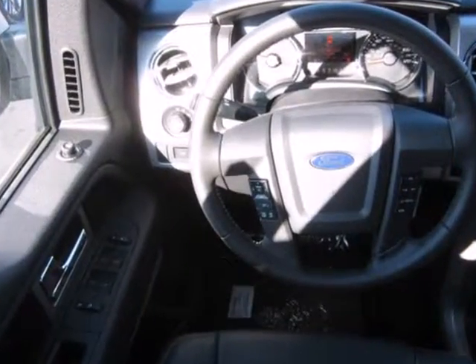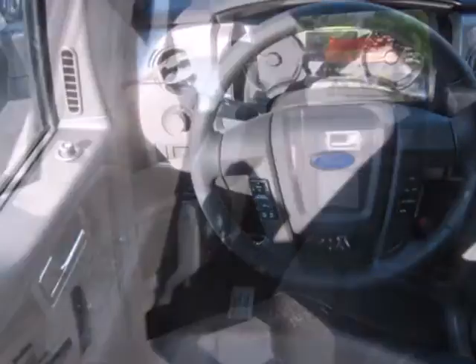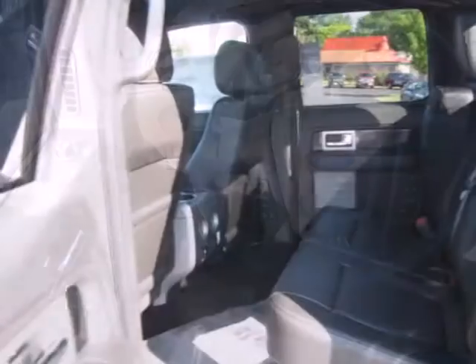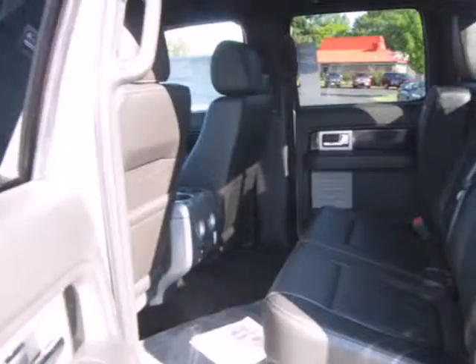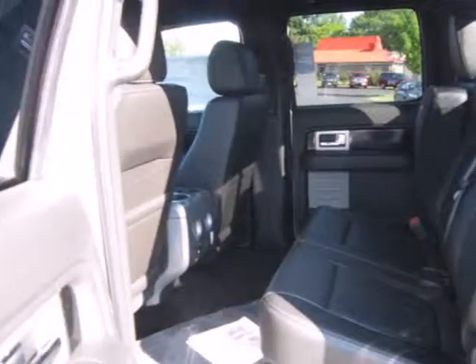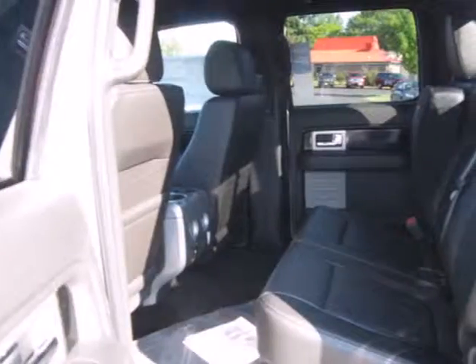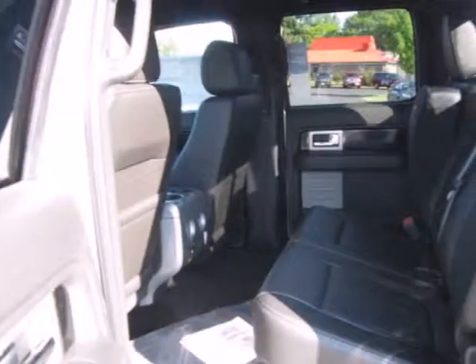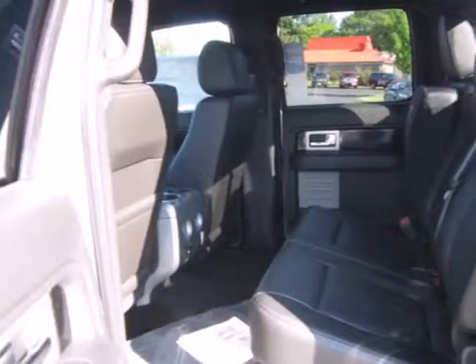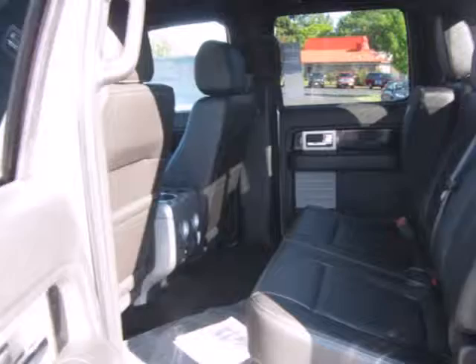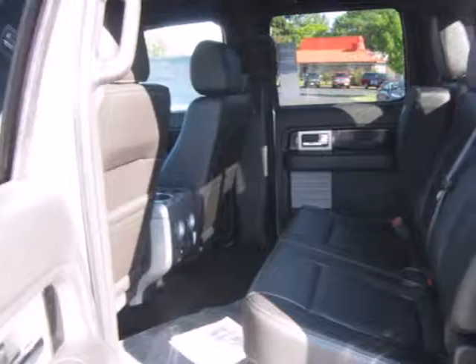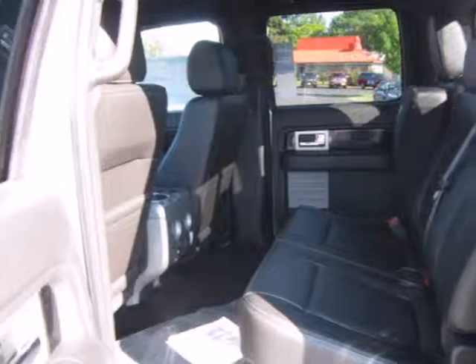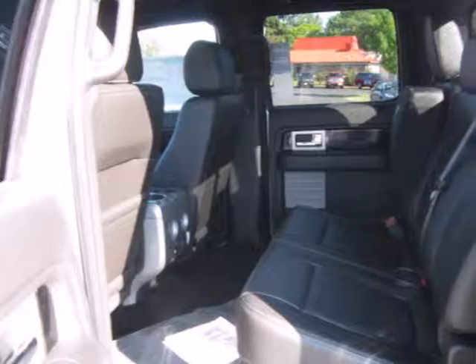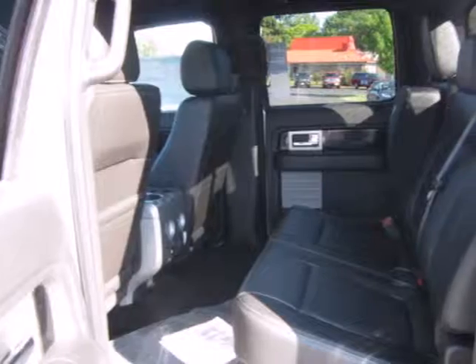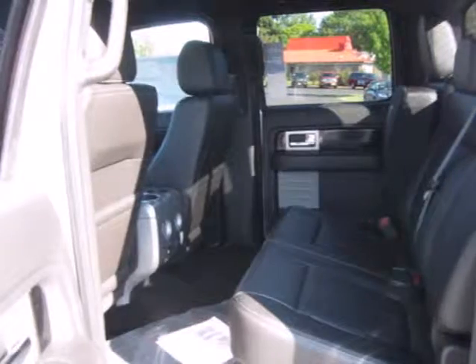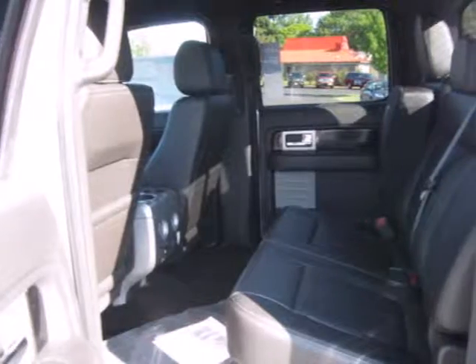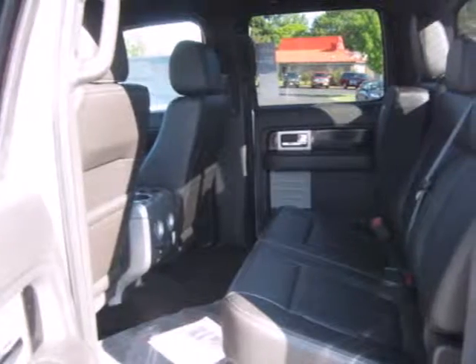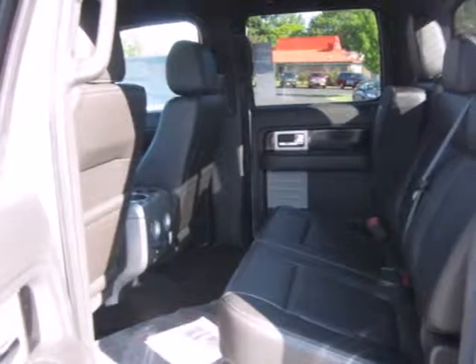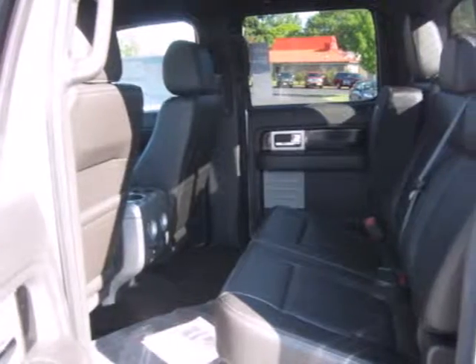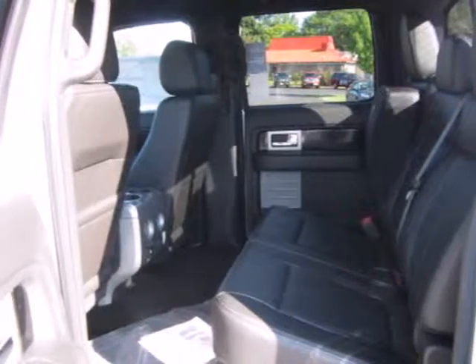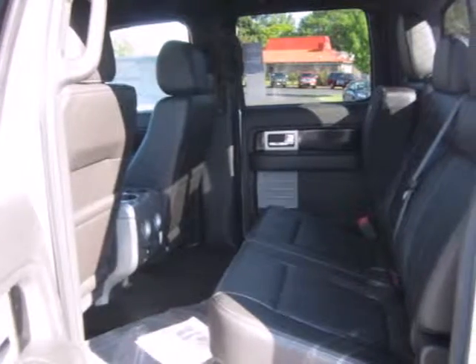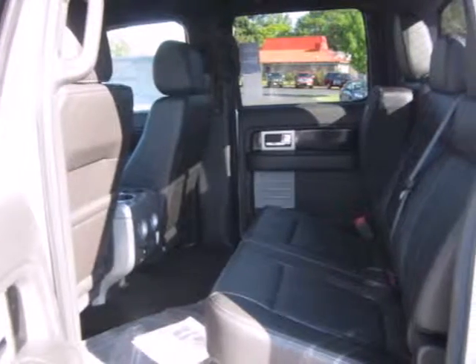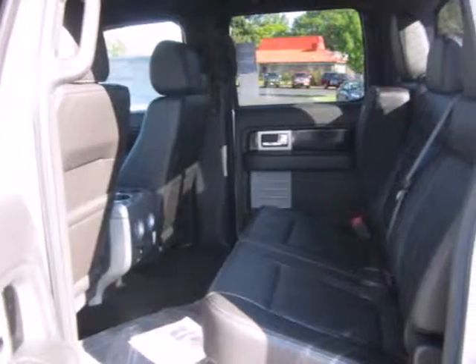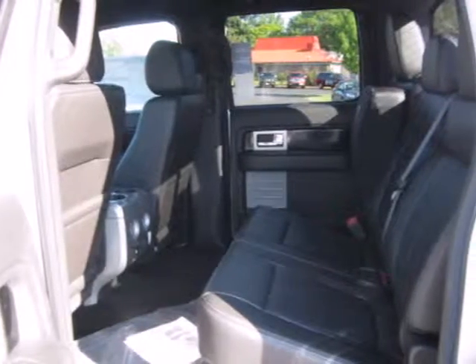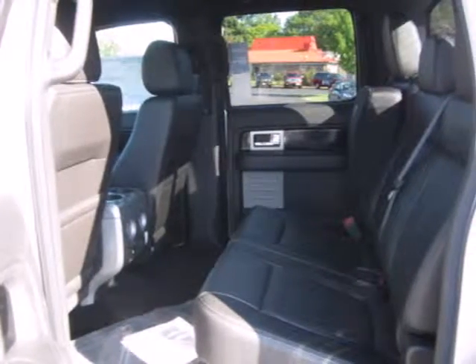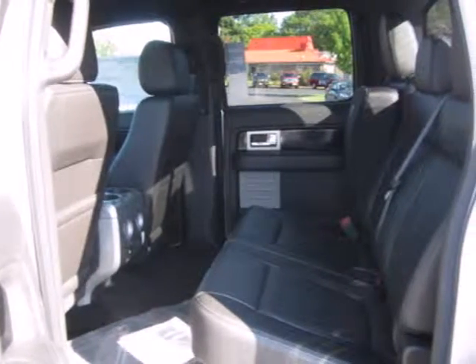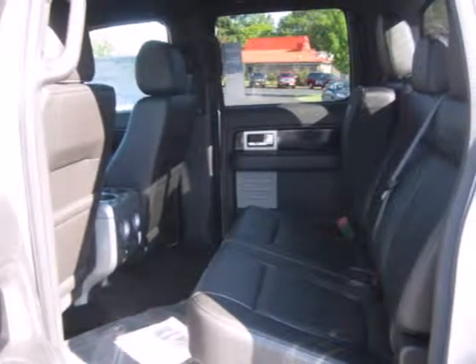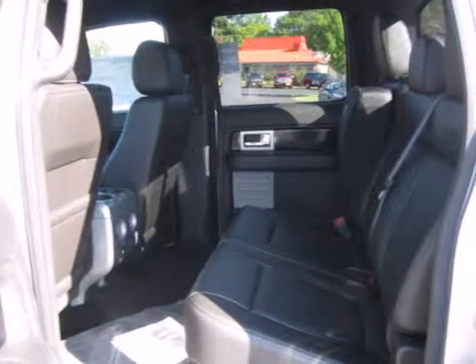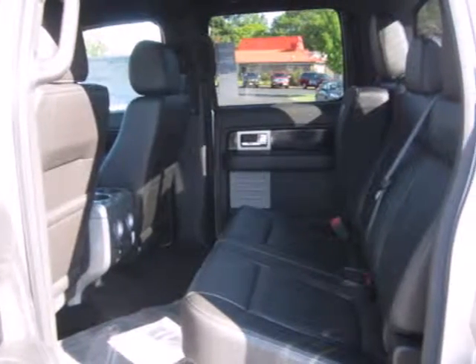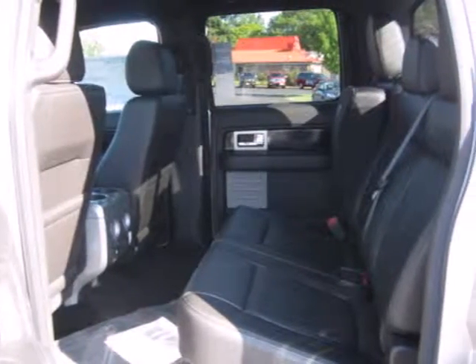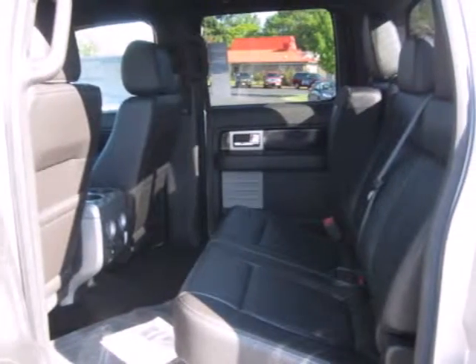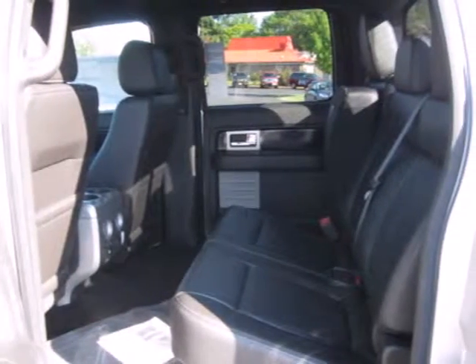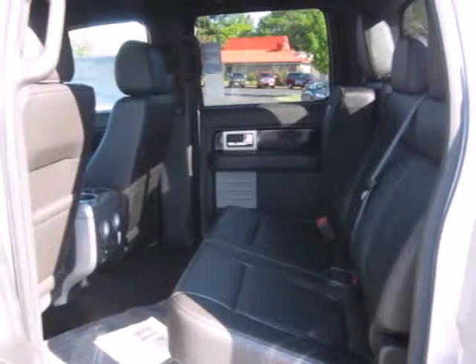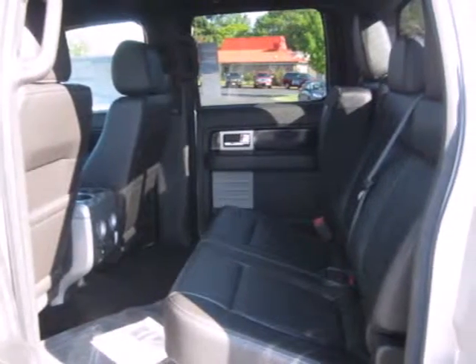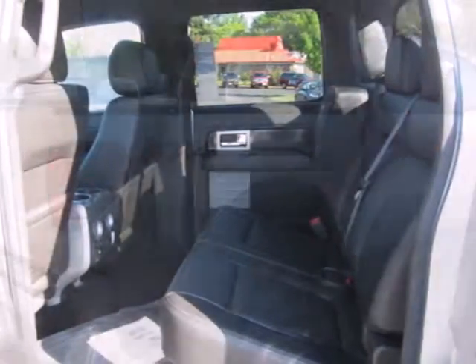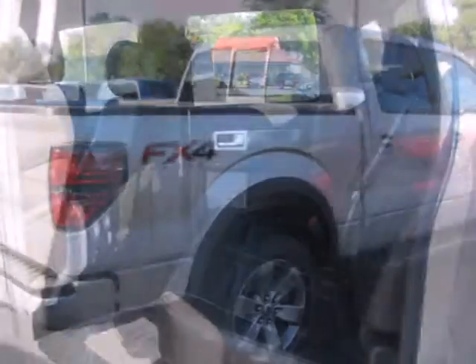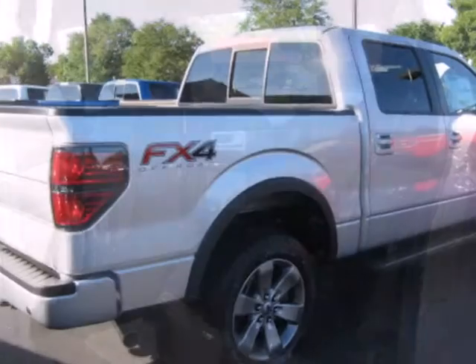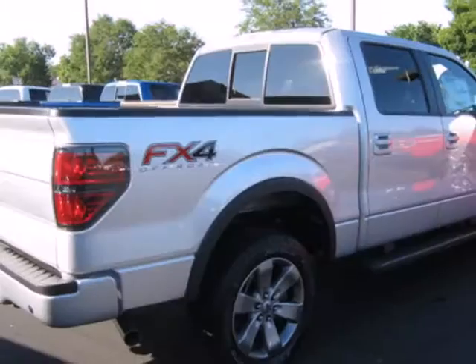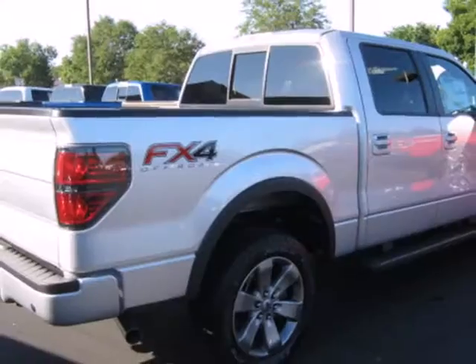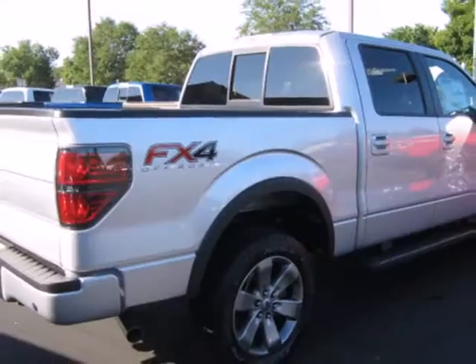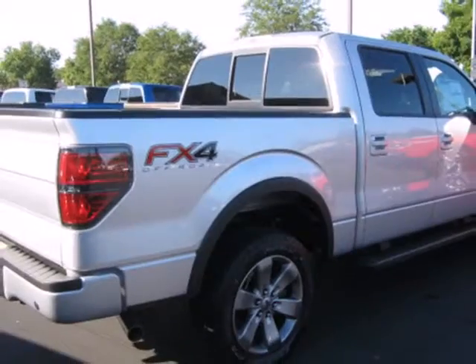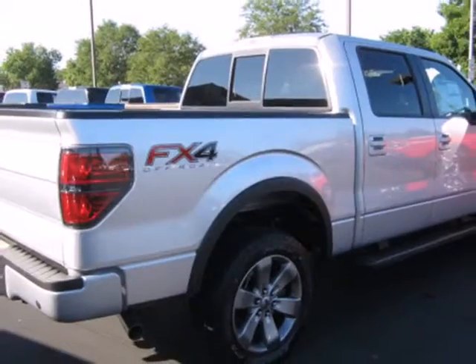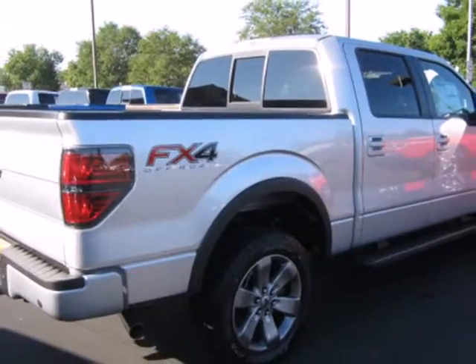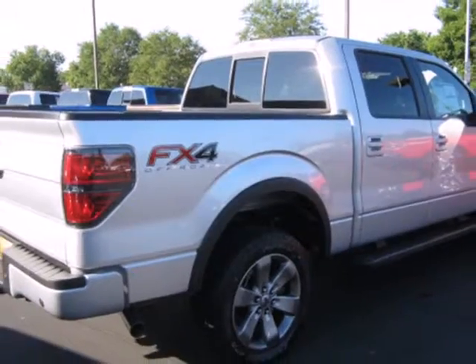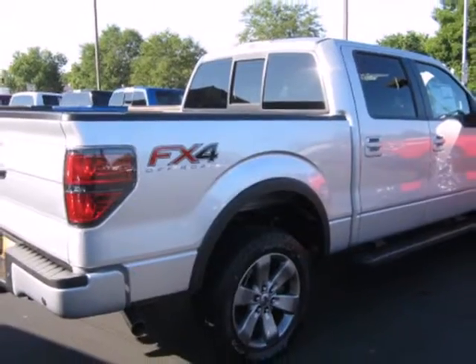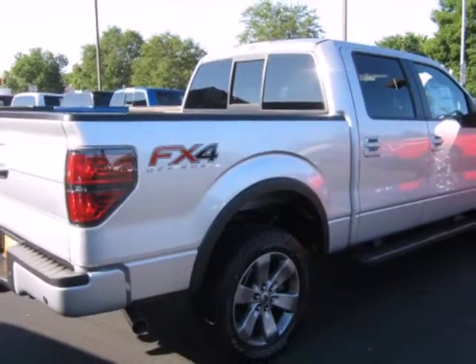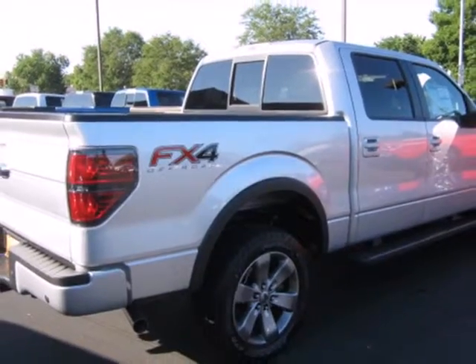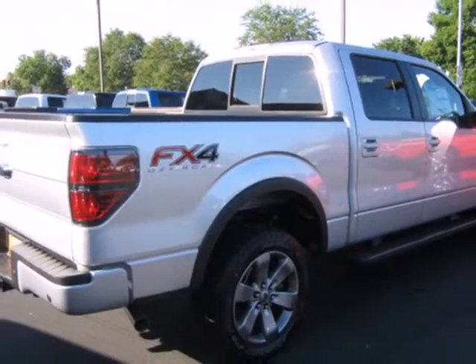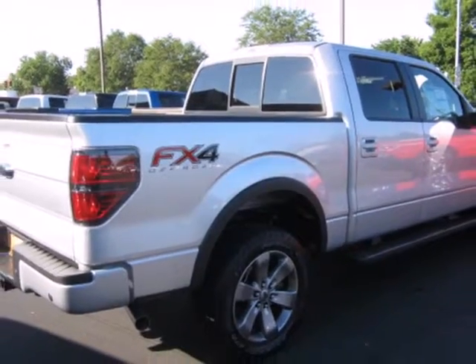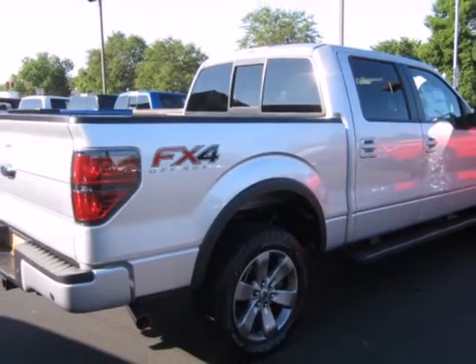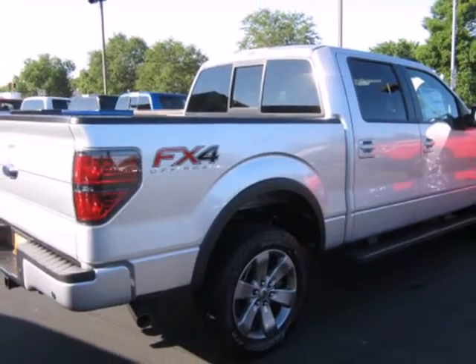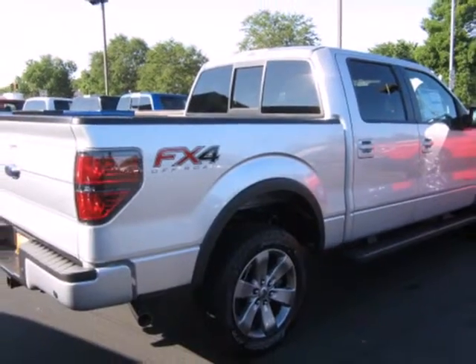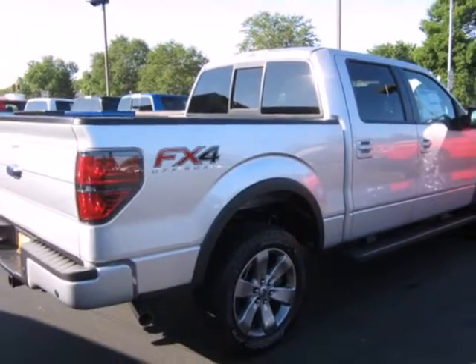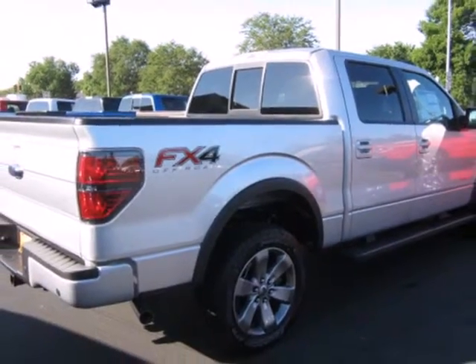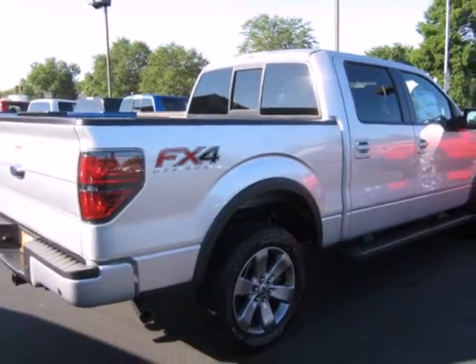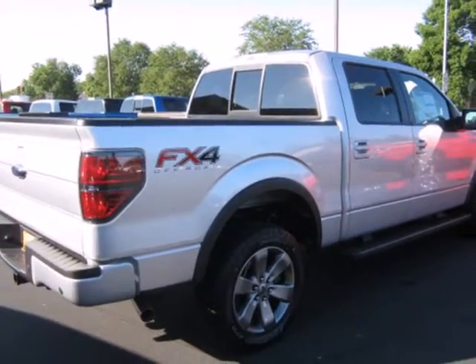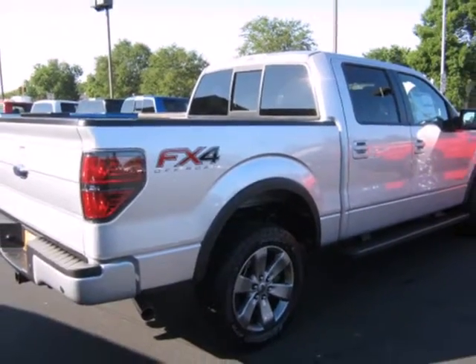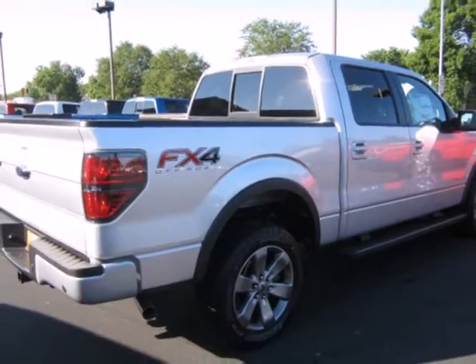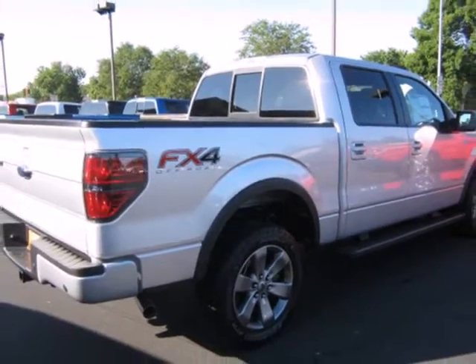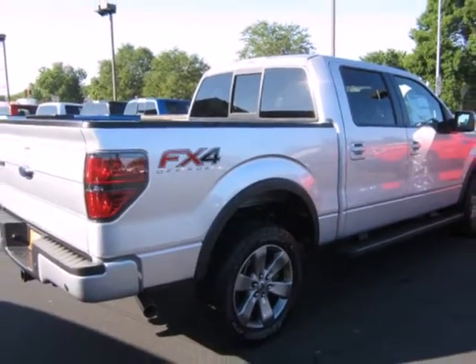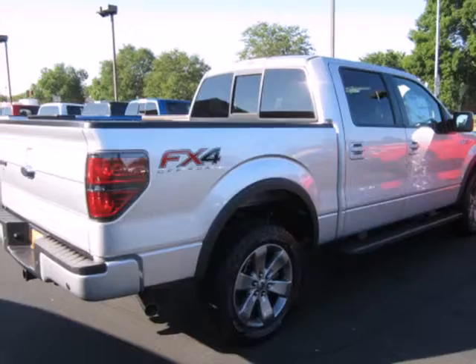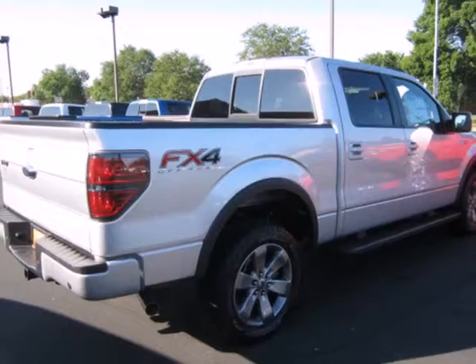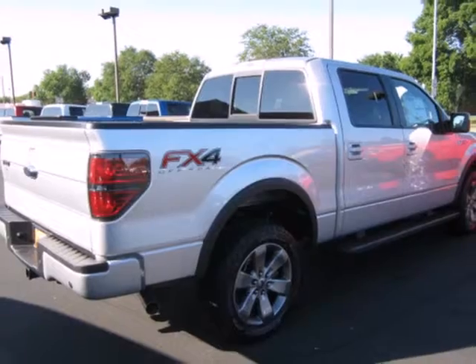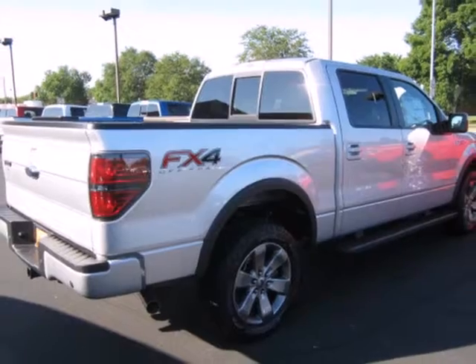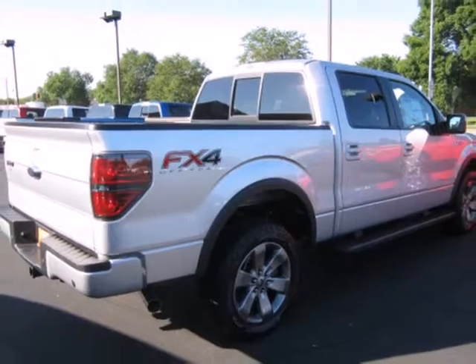With its rugged chassis and superb handling, it's no wonder this pickup has excellent resale value. Make it yours today.